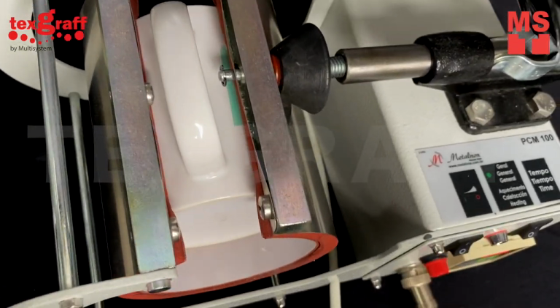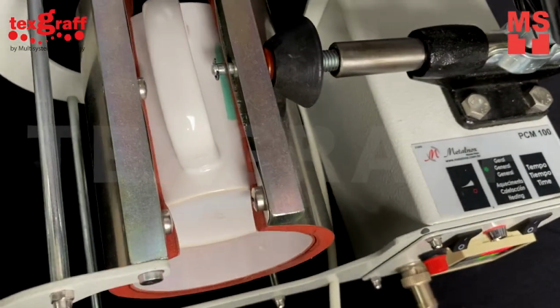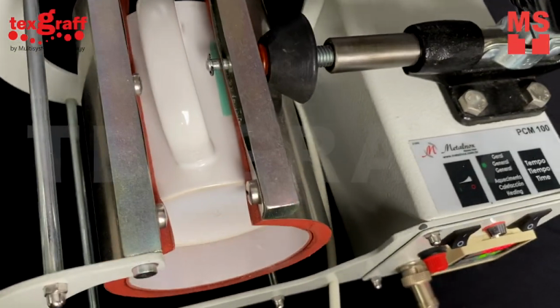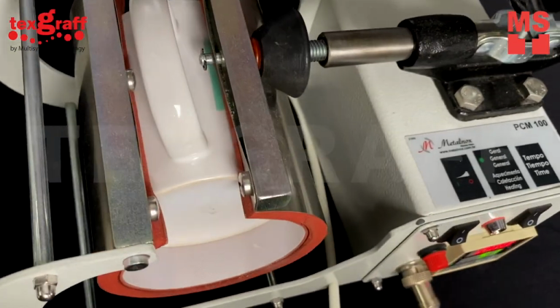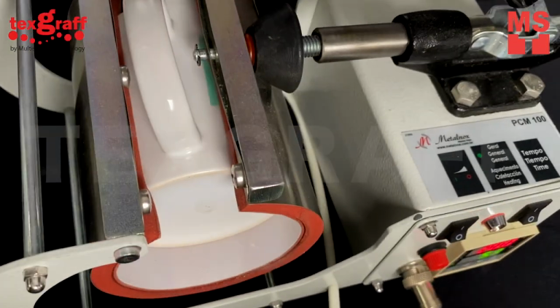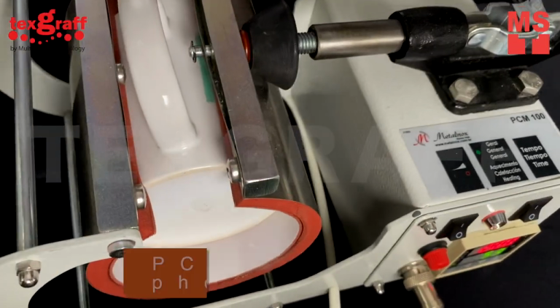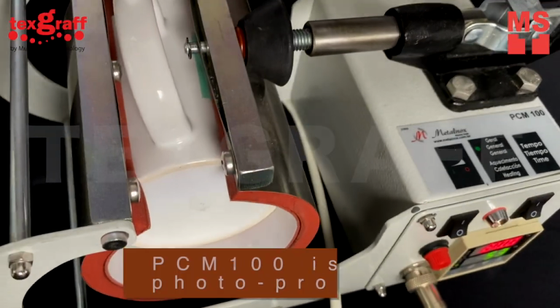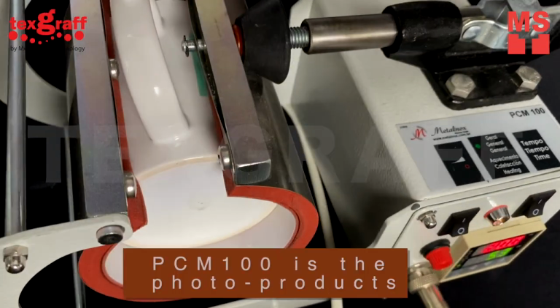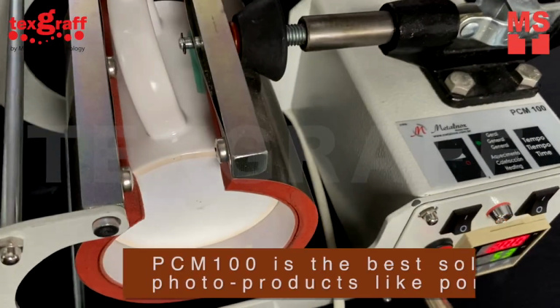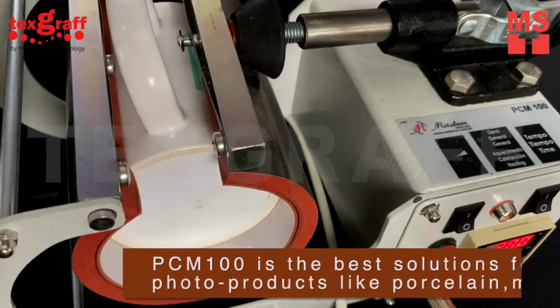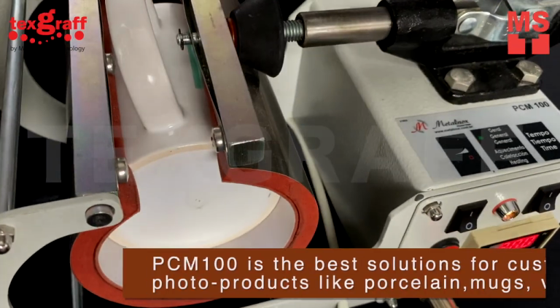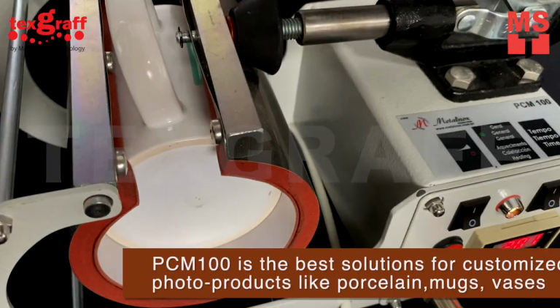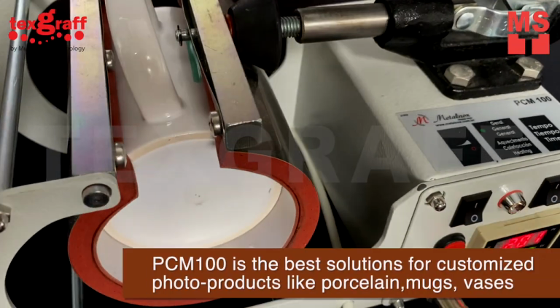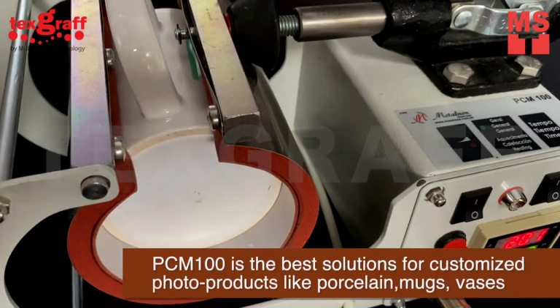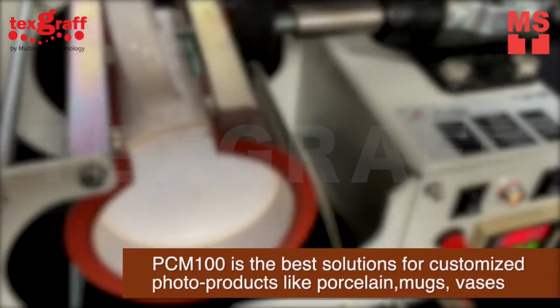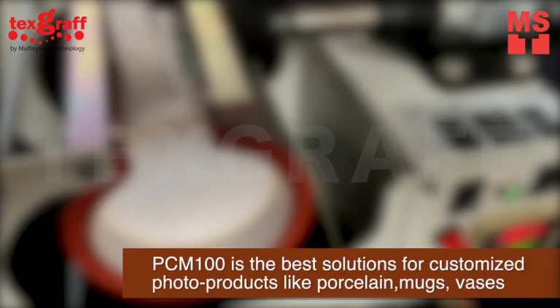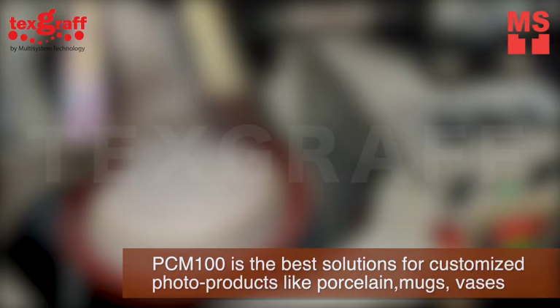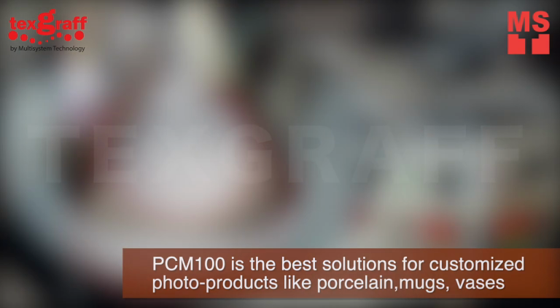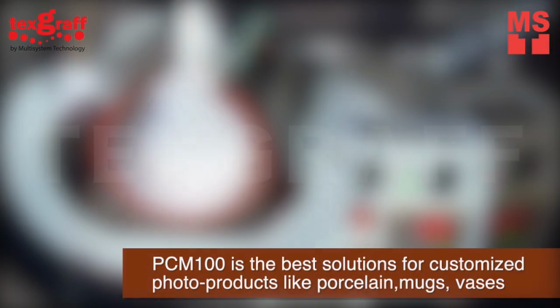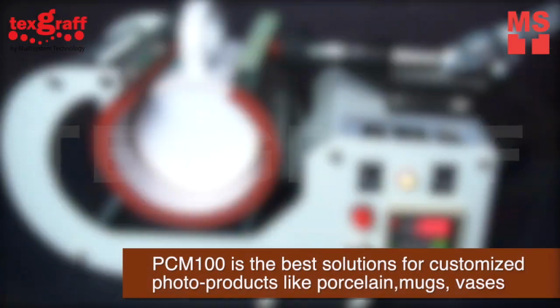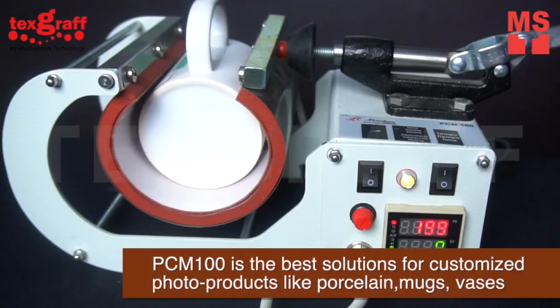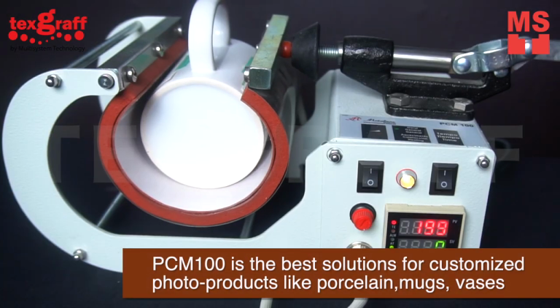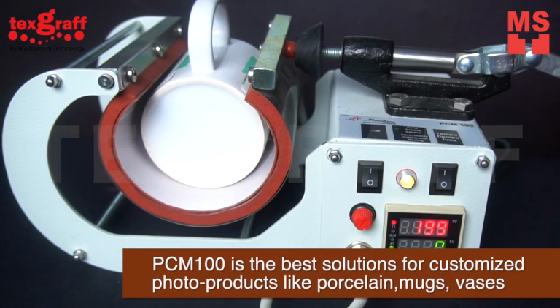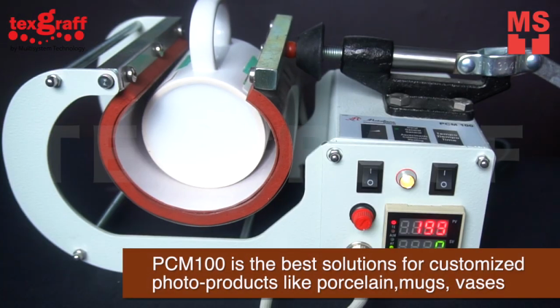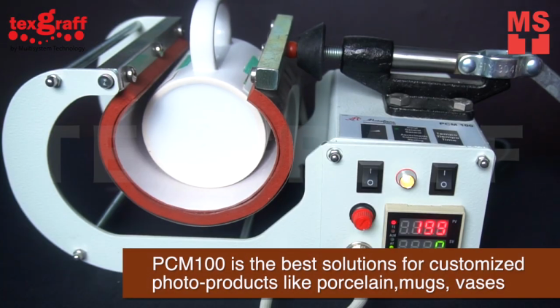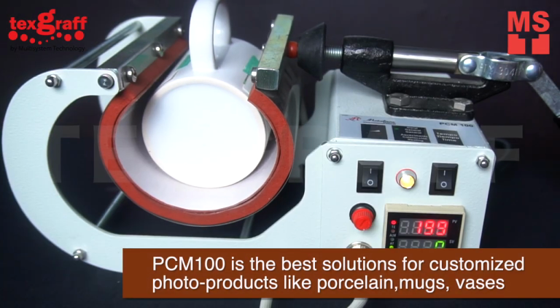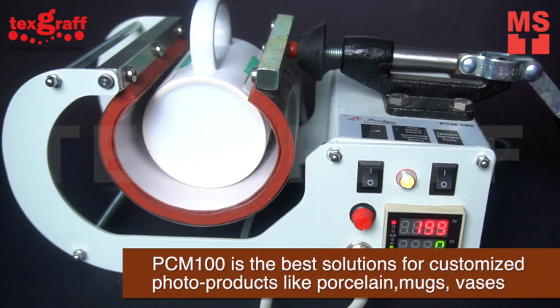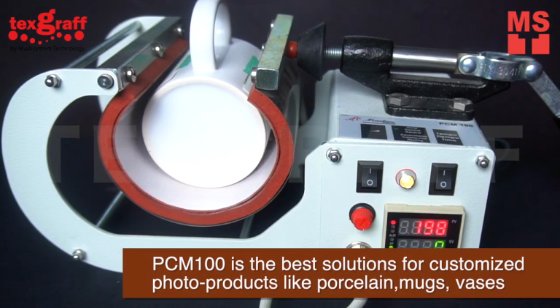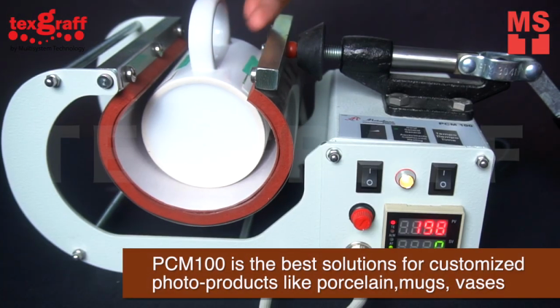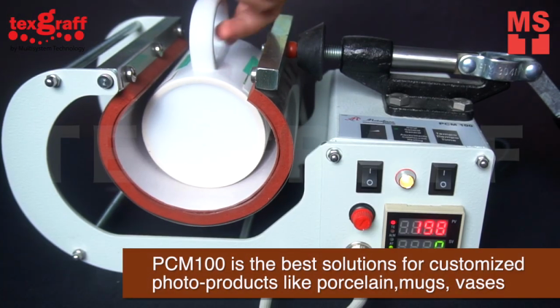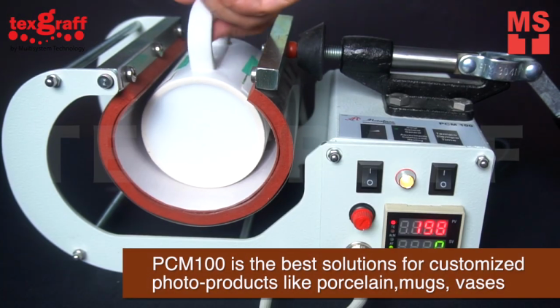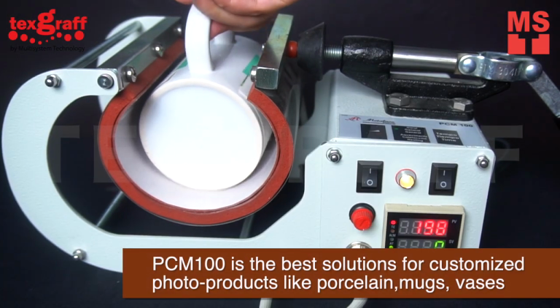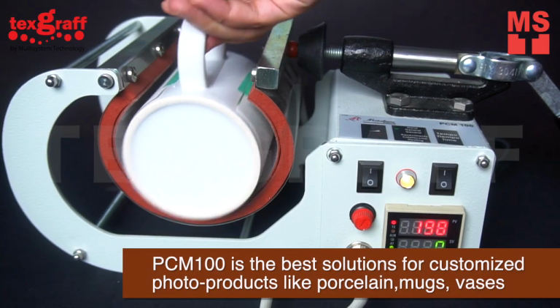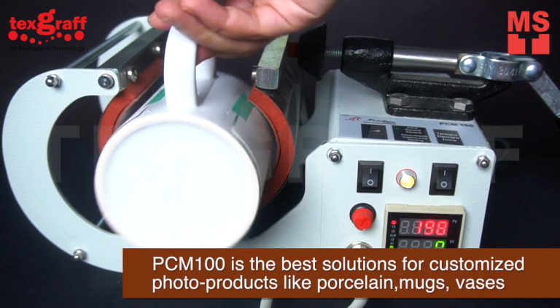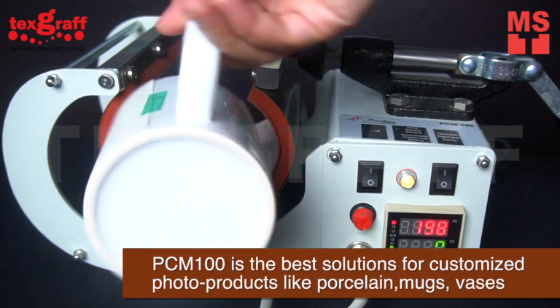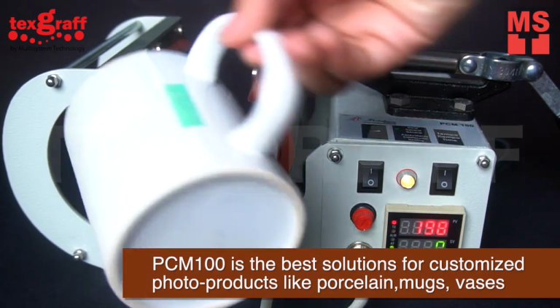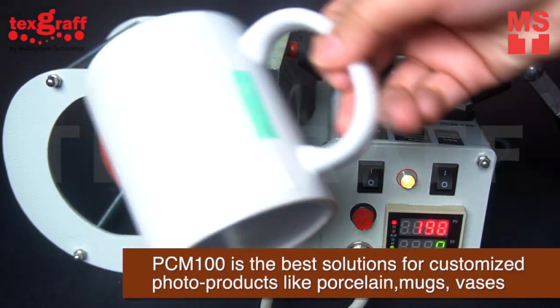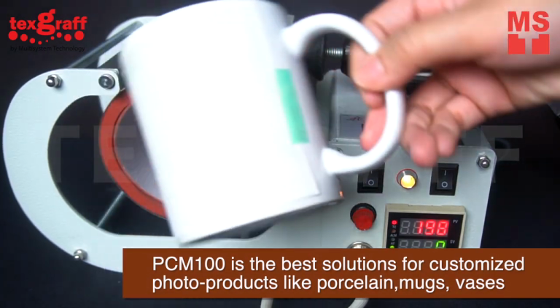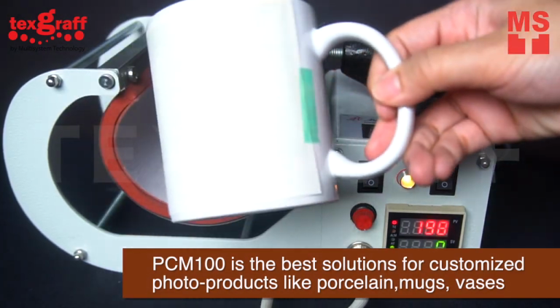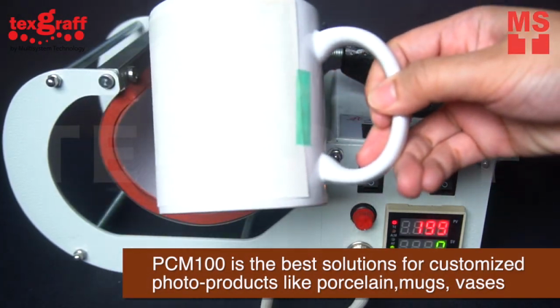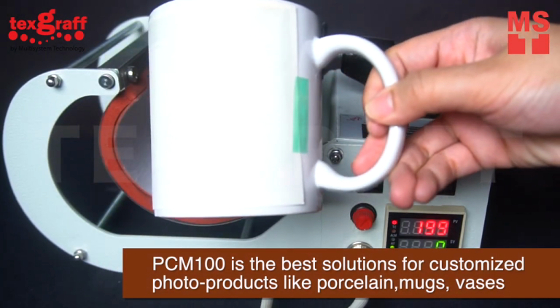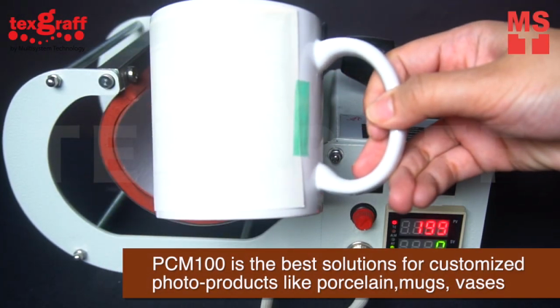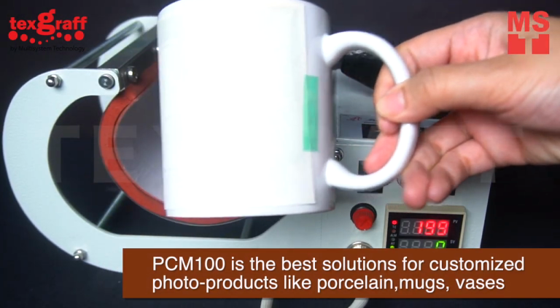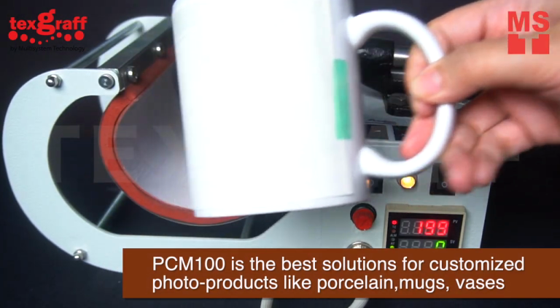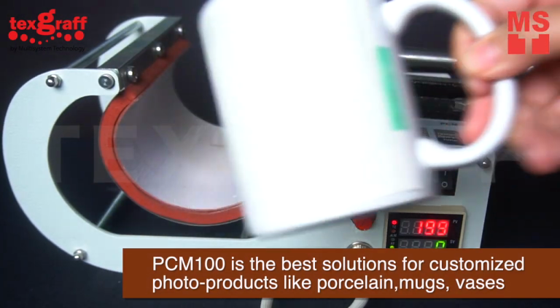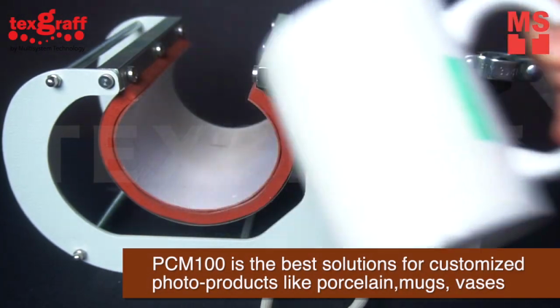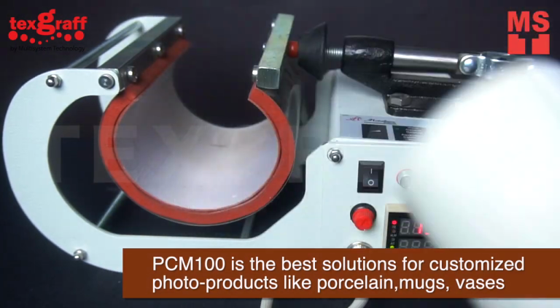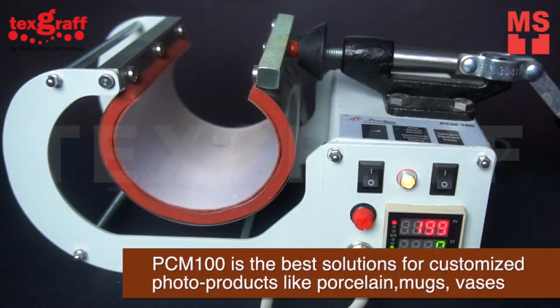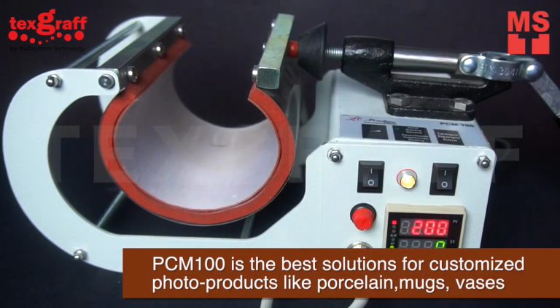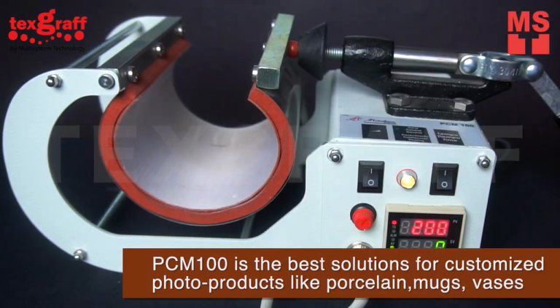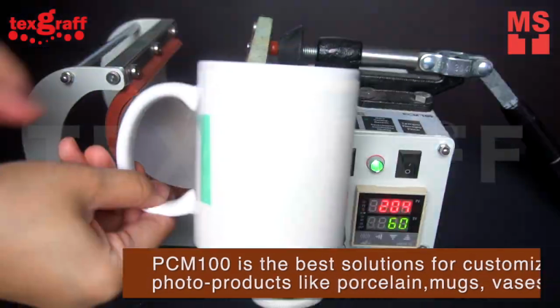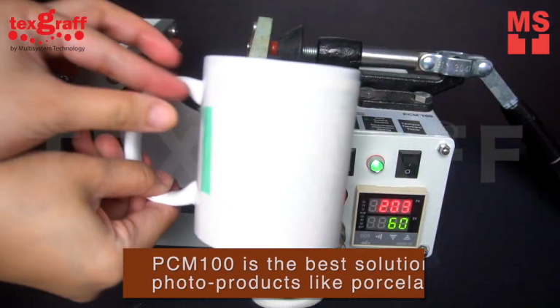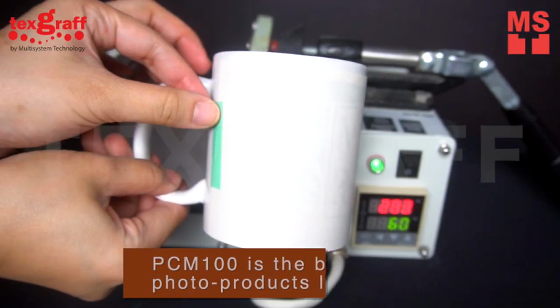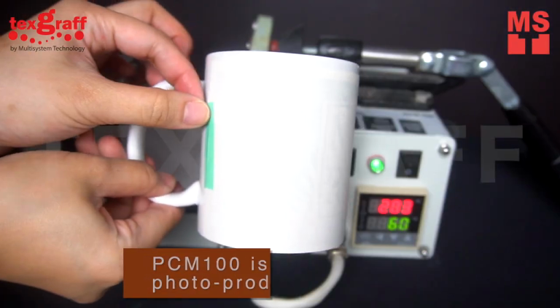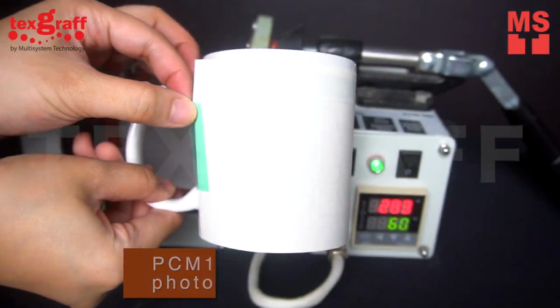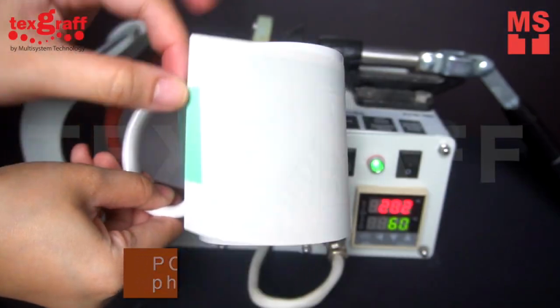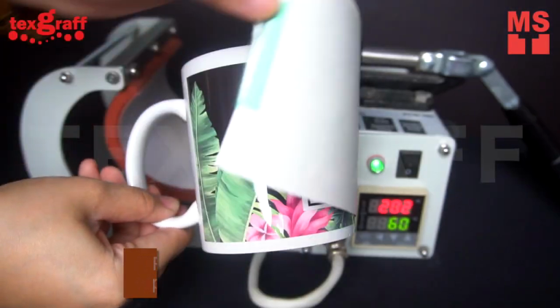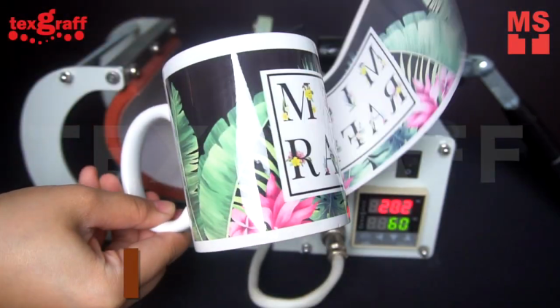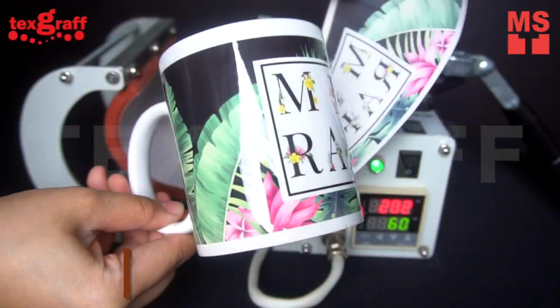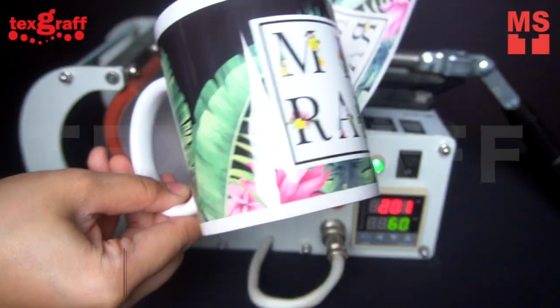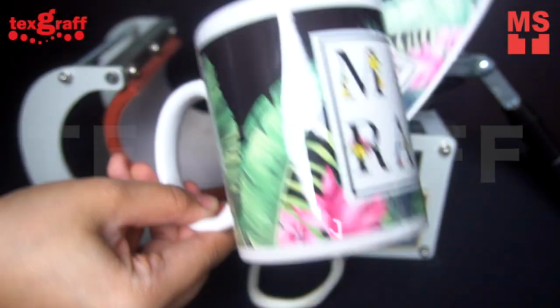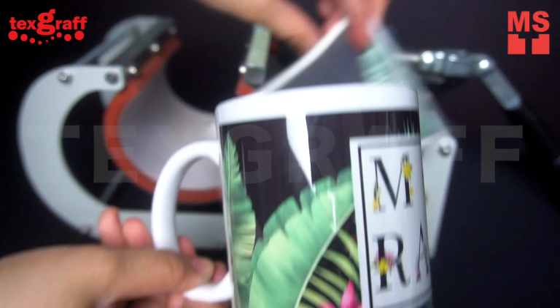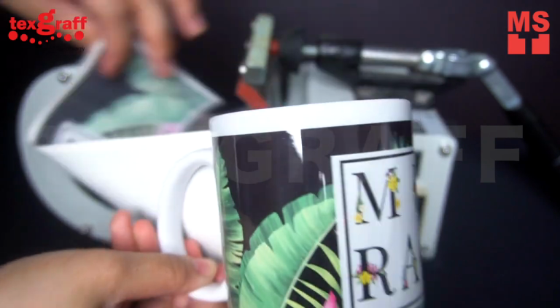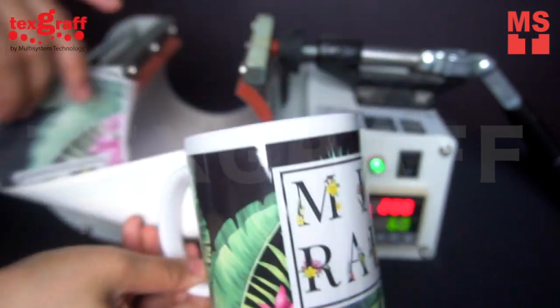MugPress PCM100 is the best solution for customized photo products like porcelain, mugs, vases, and many more.